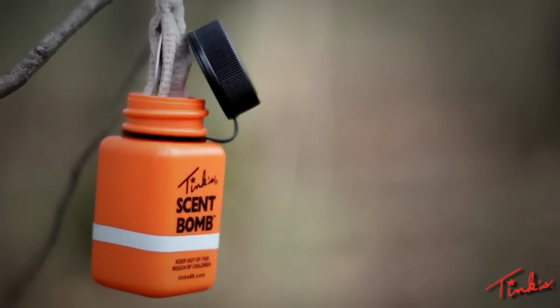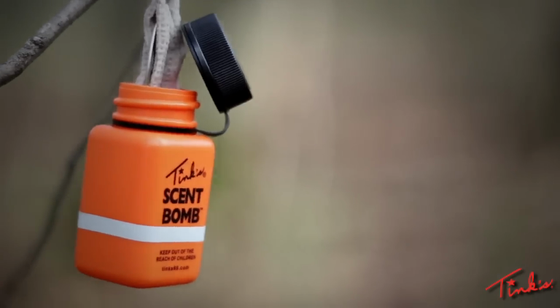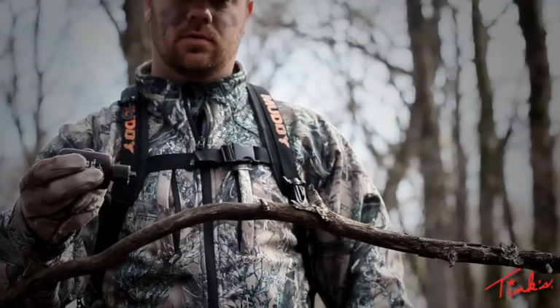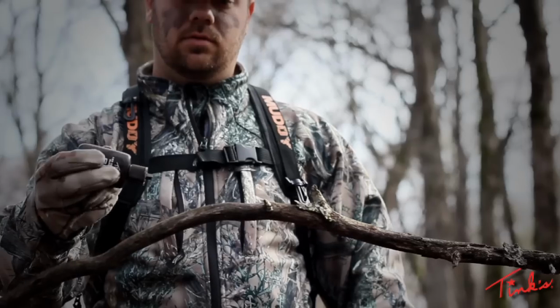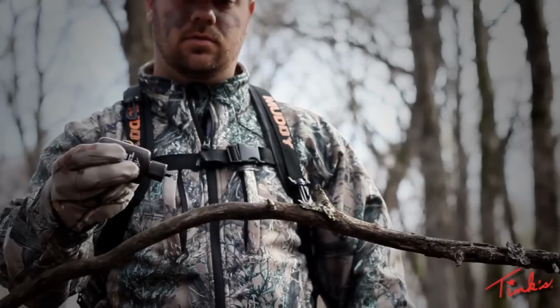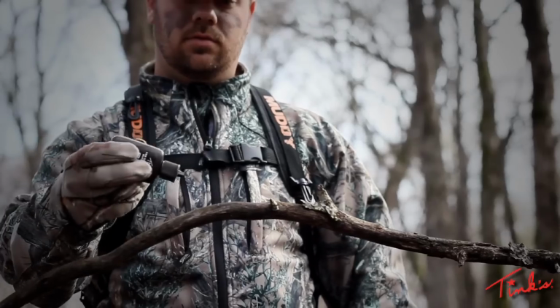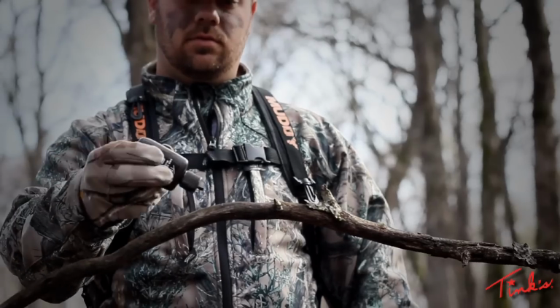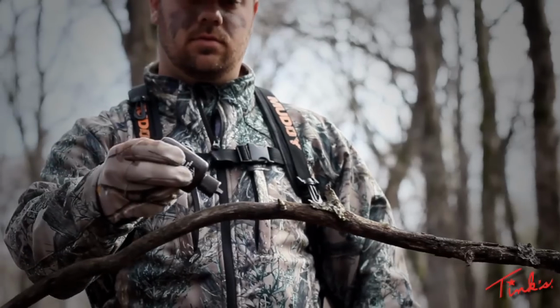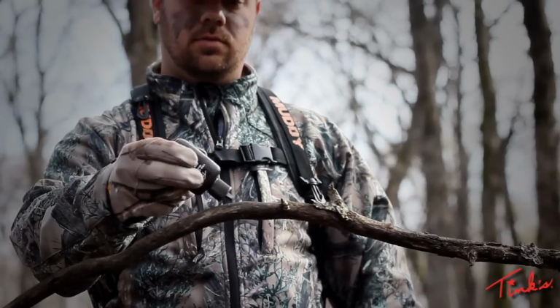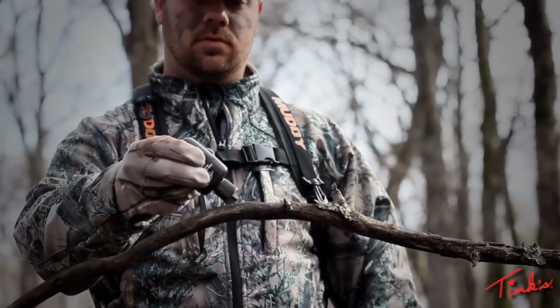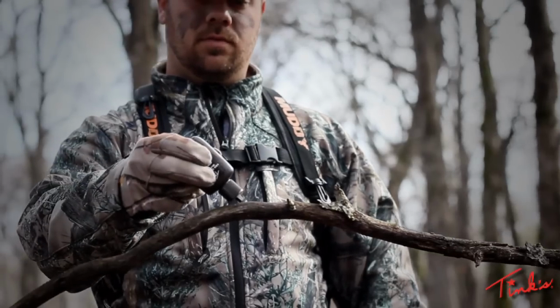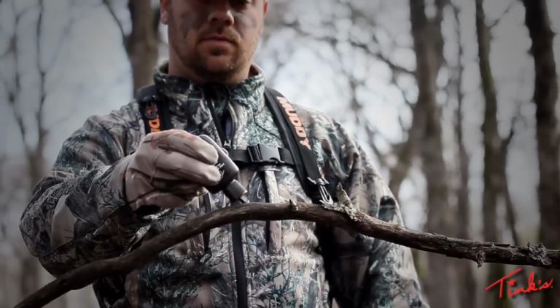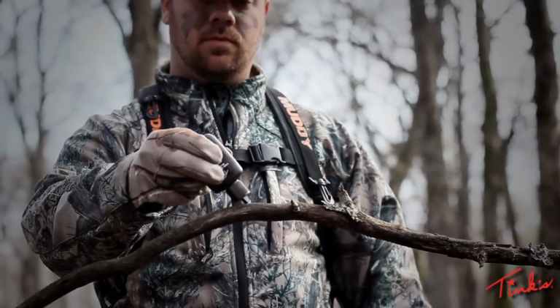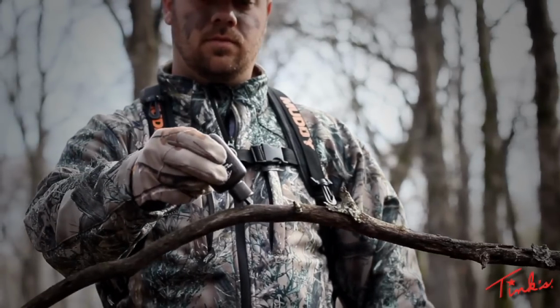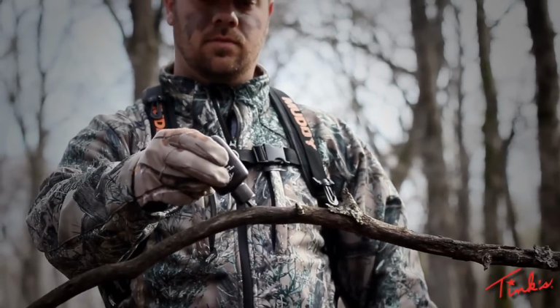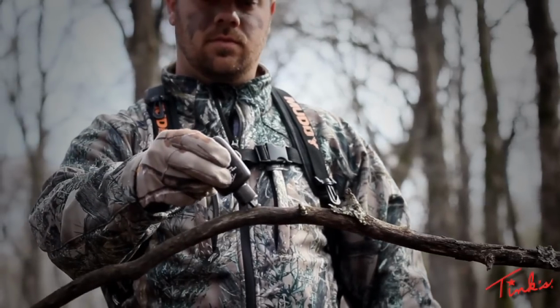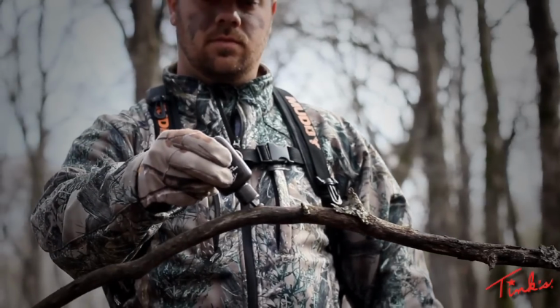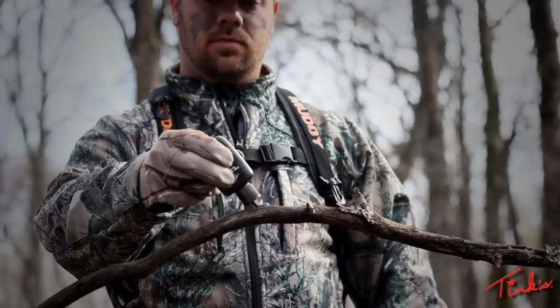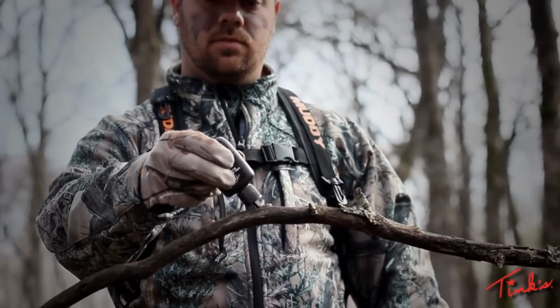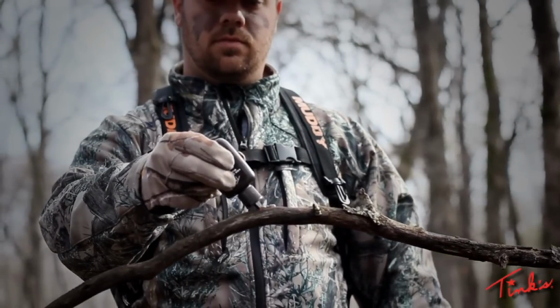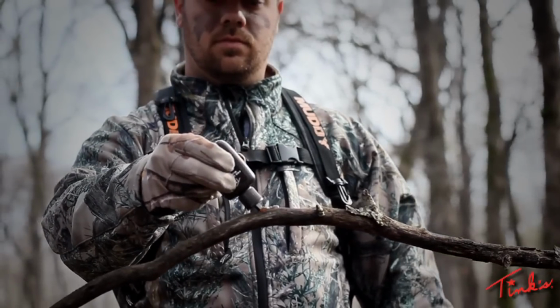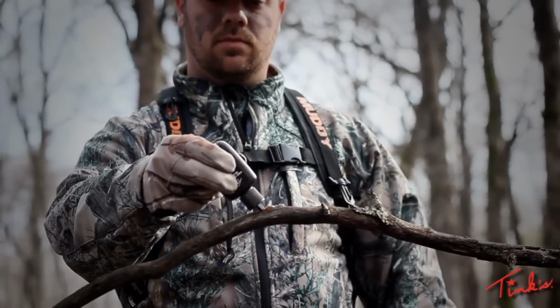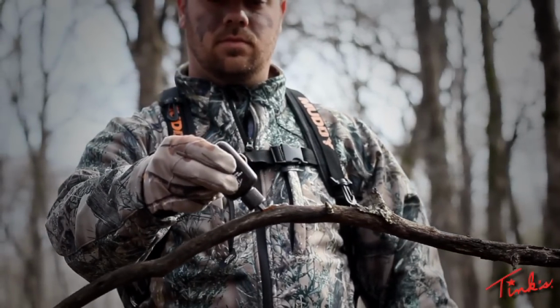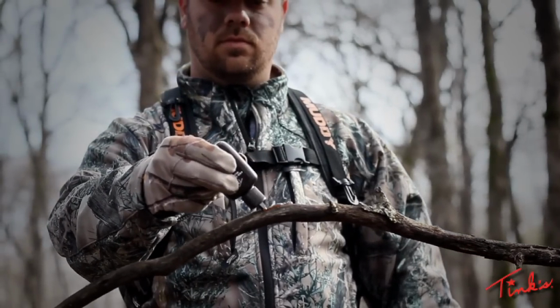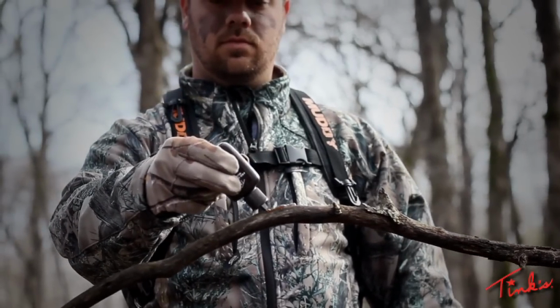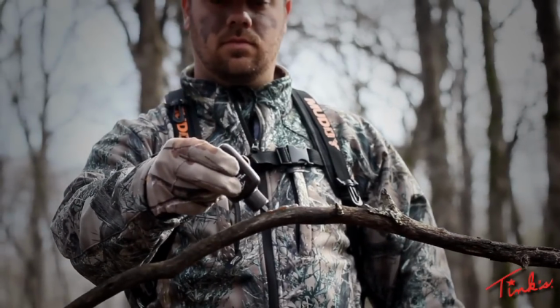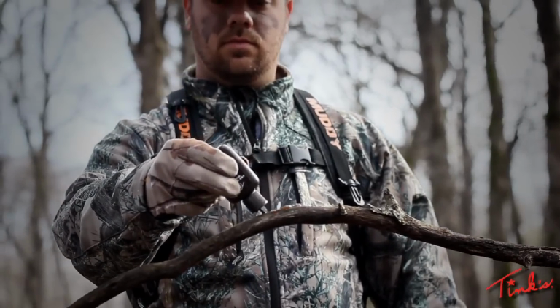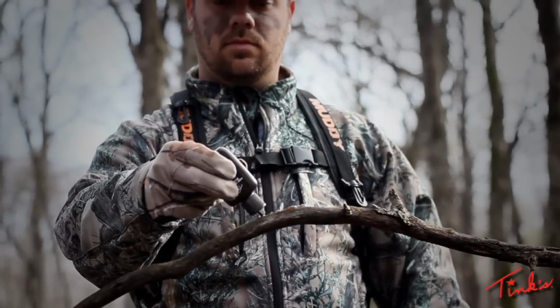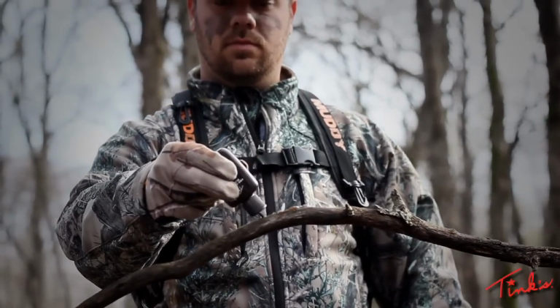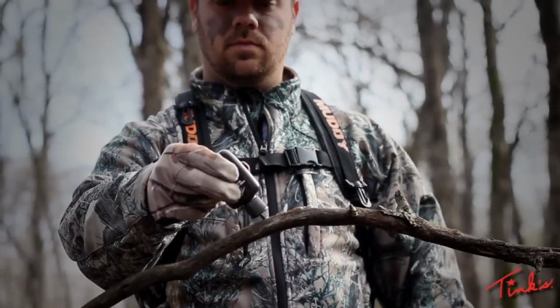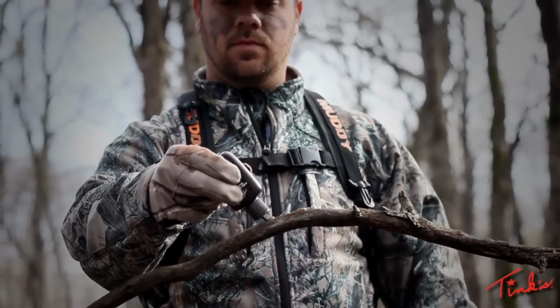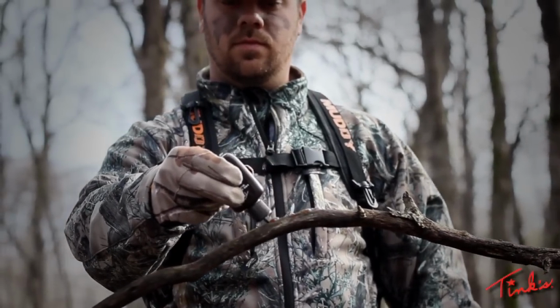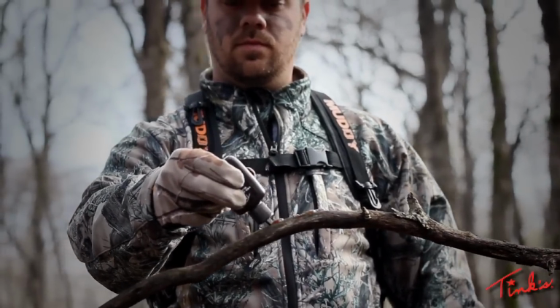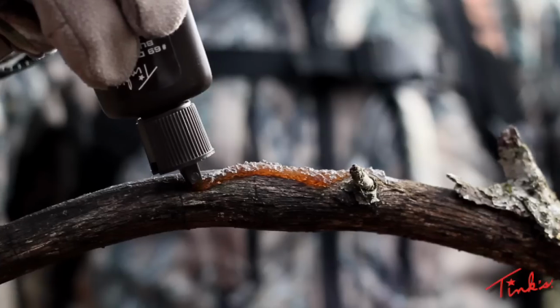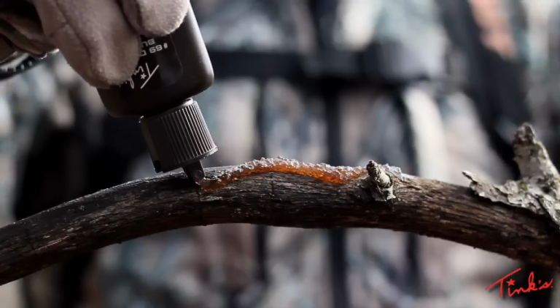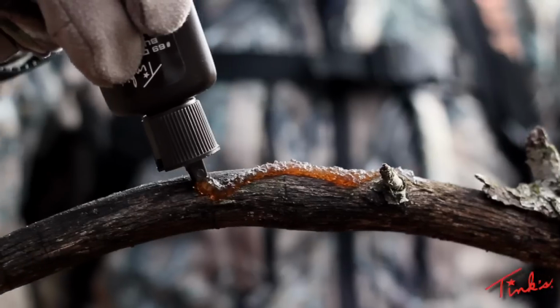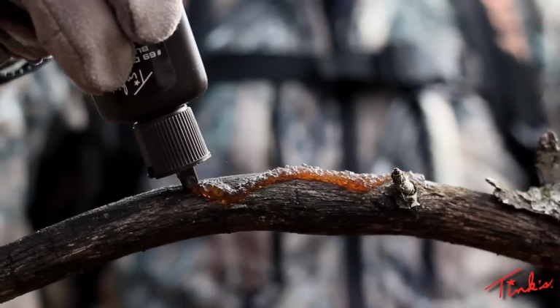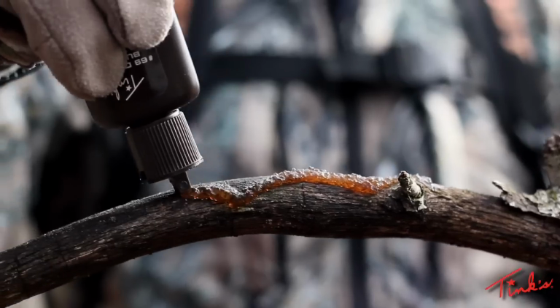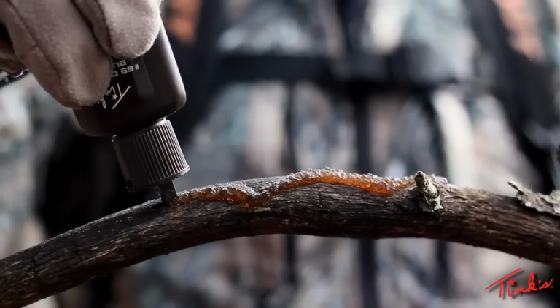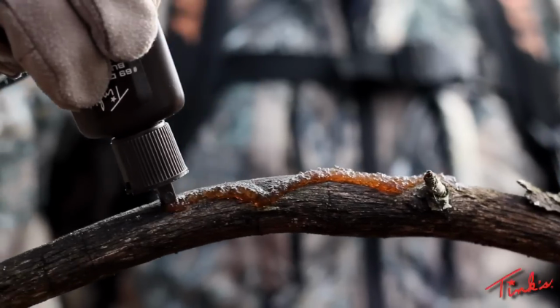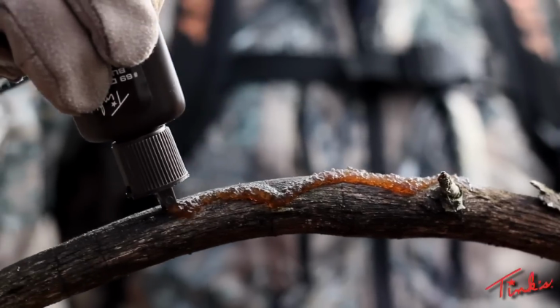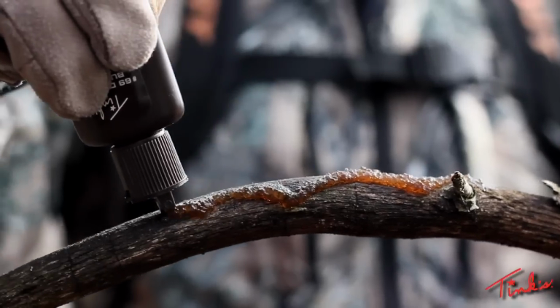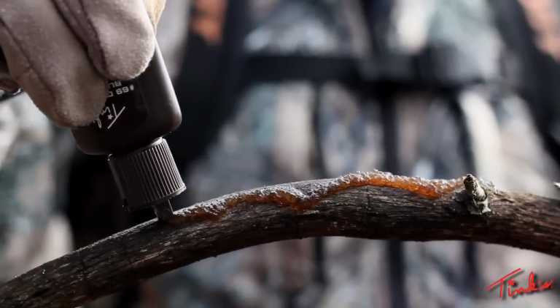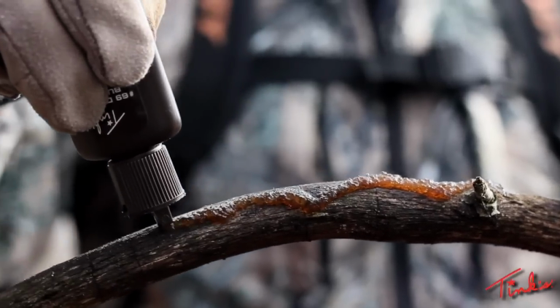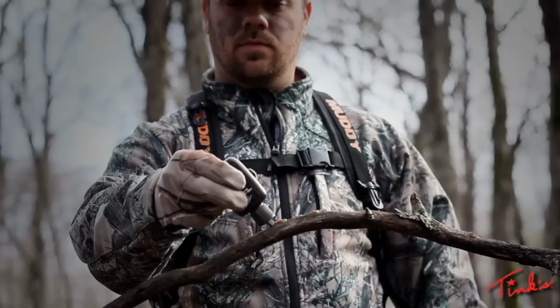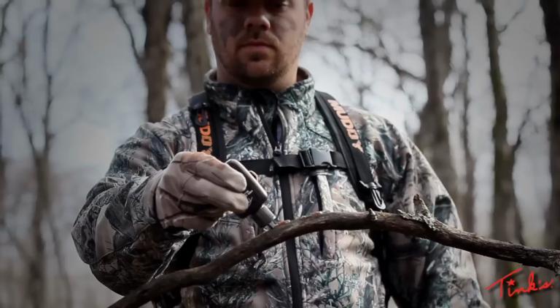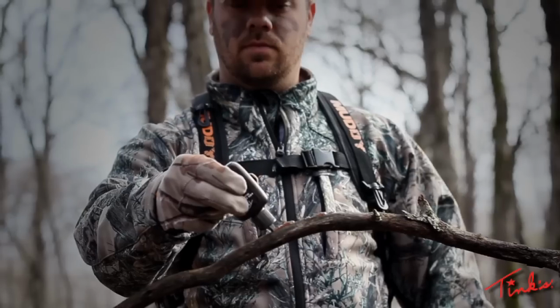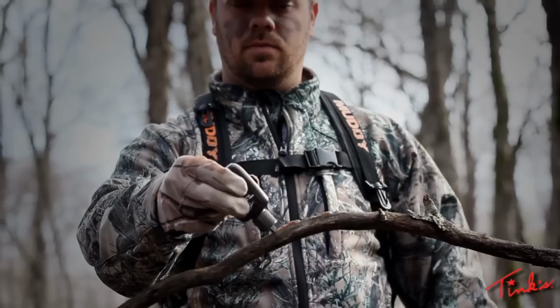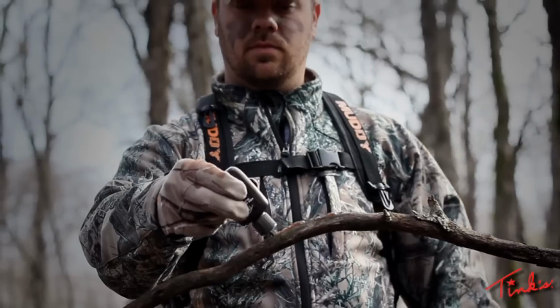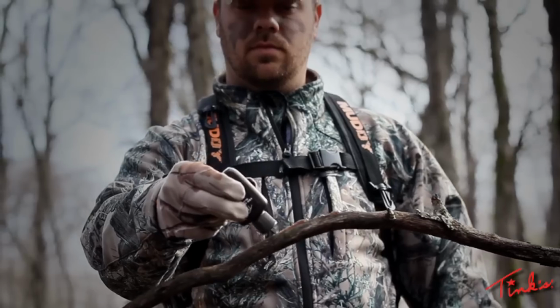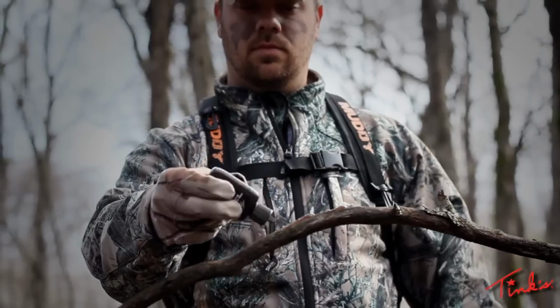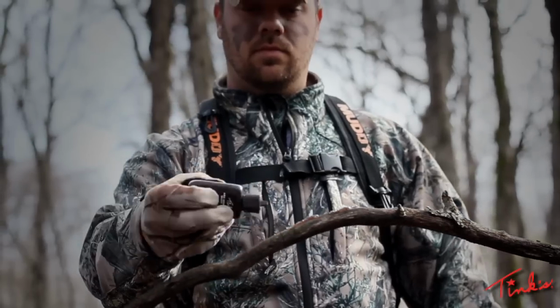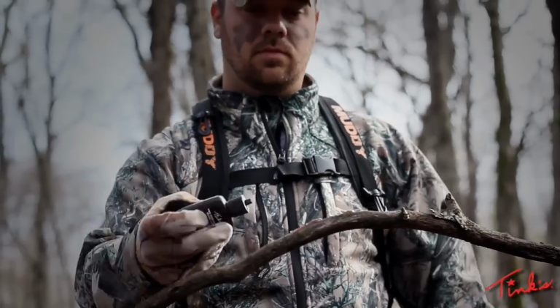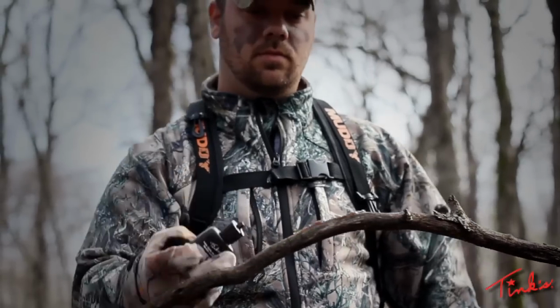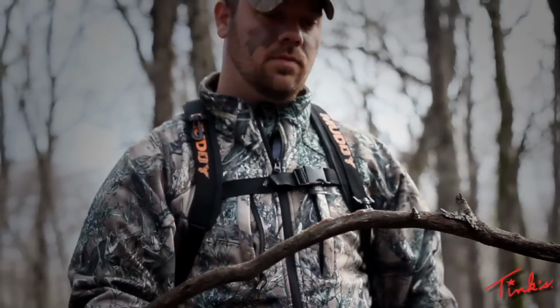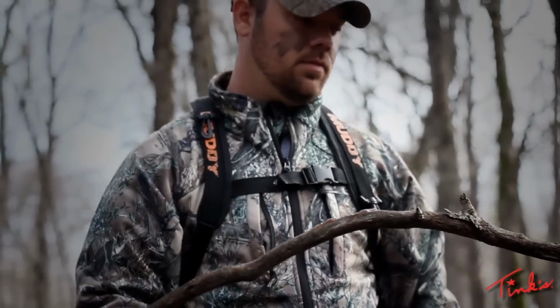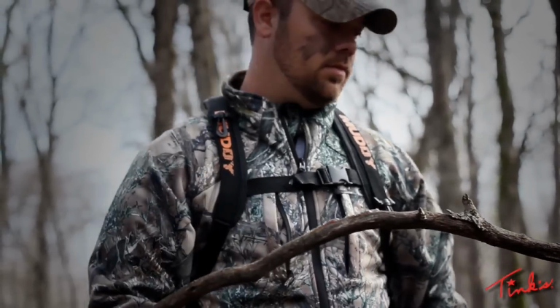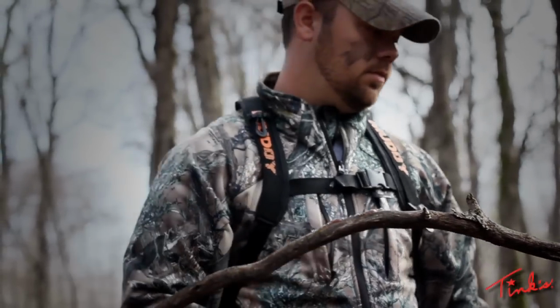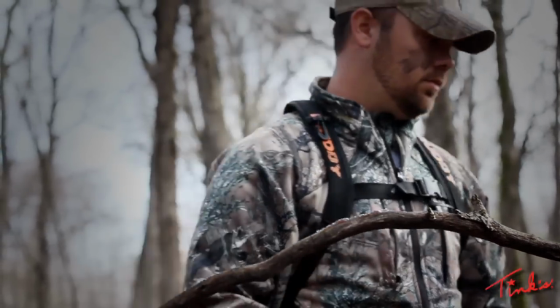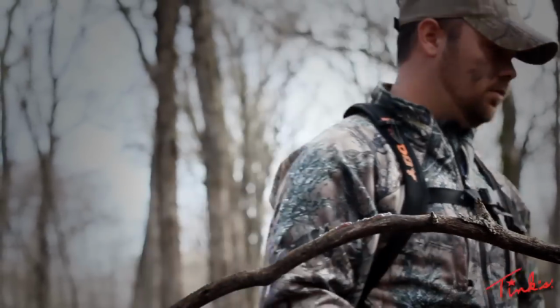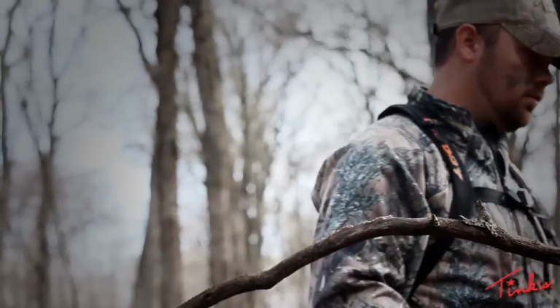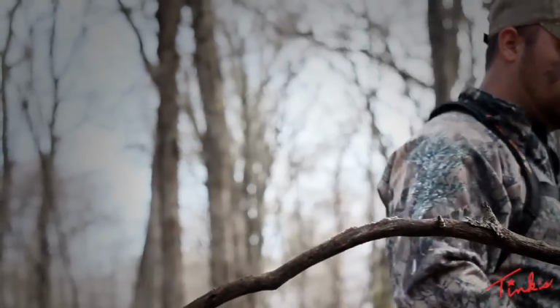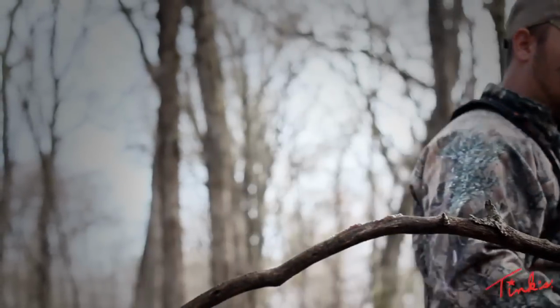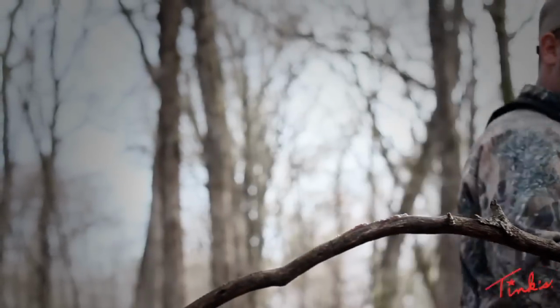Tink's 69 is also available in a gel form that will stick to overhanging limbs, which is perfect for those rainy, windy, freezing days.